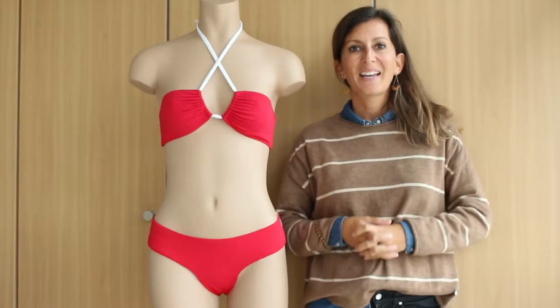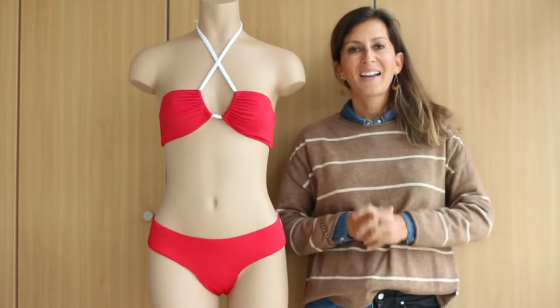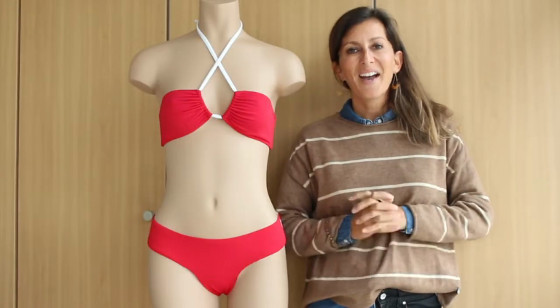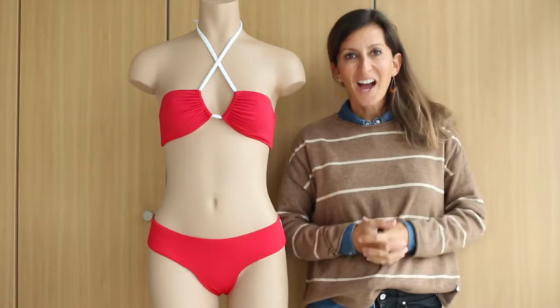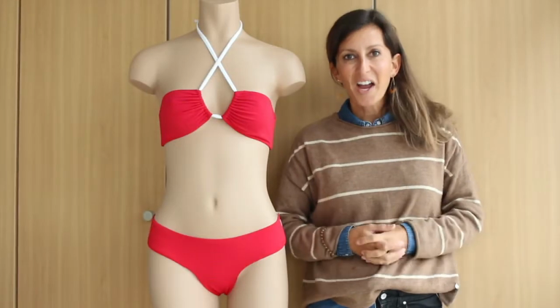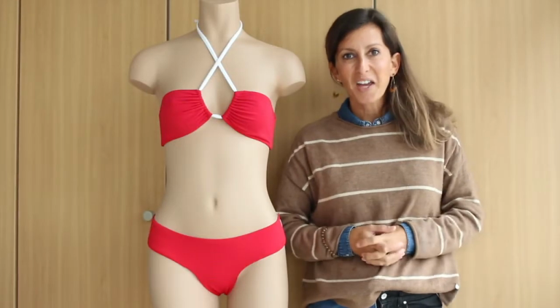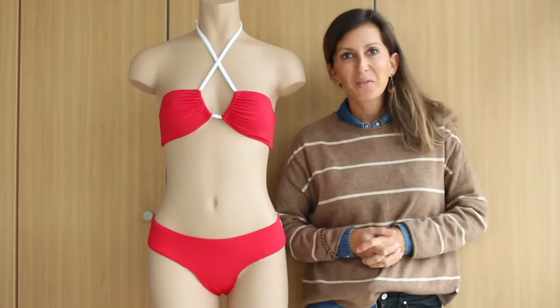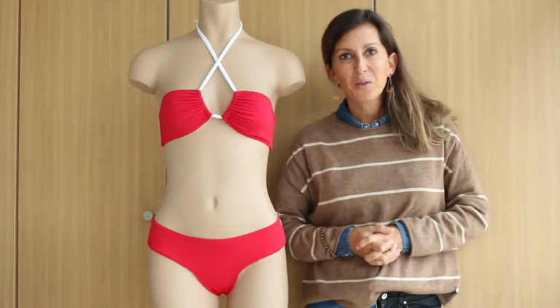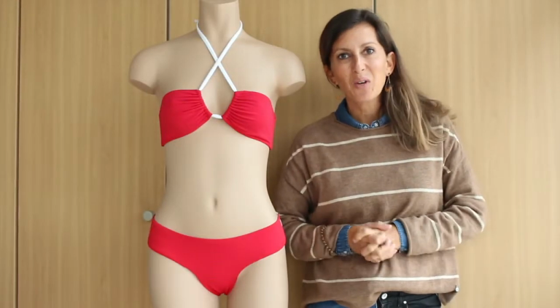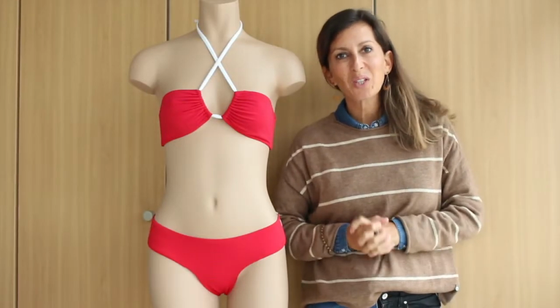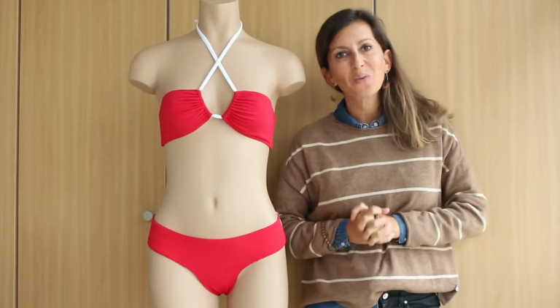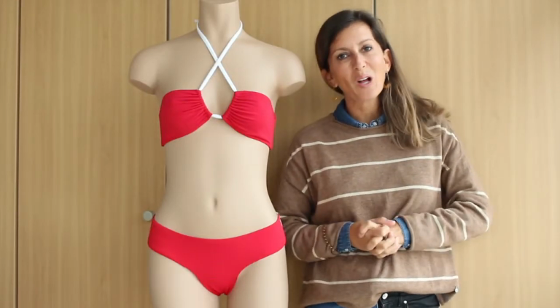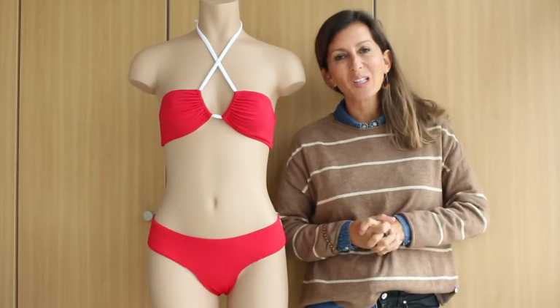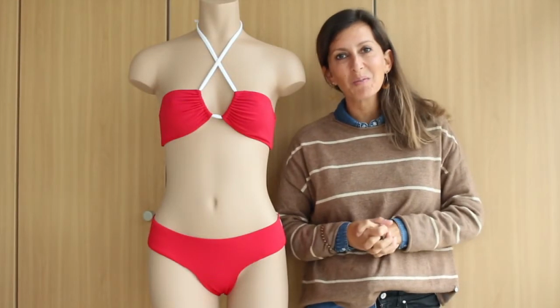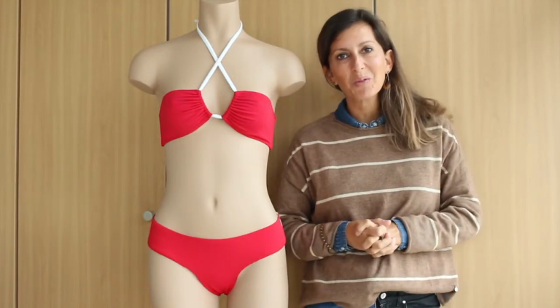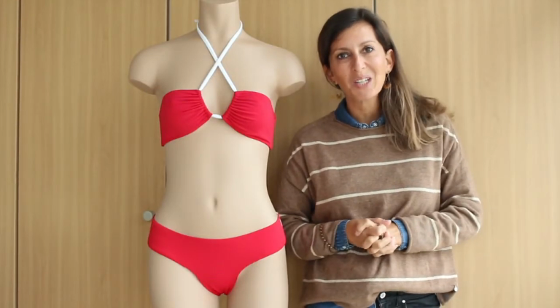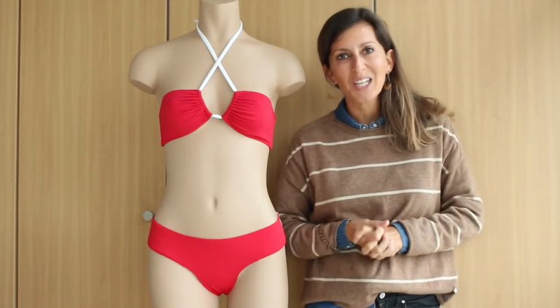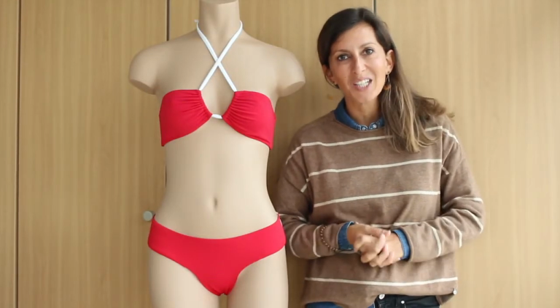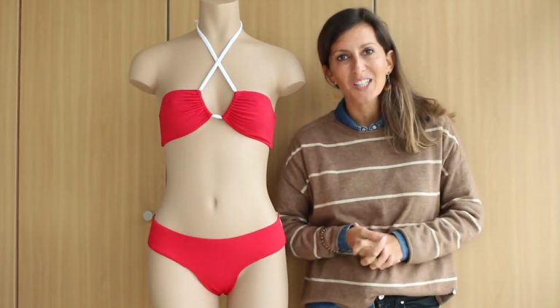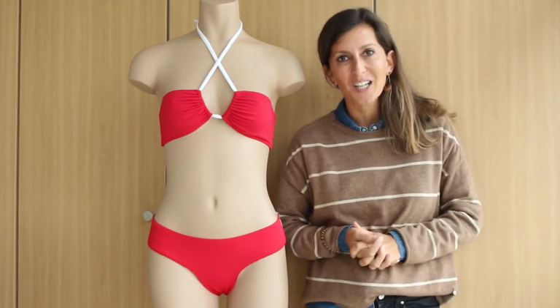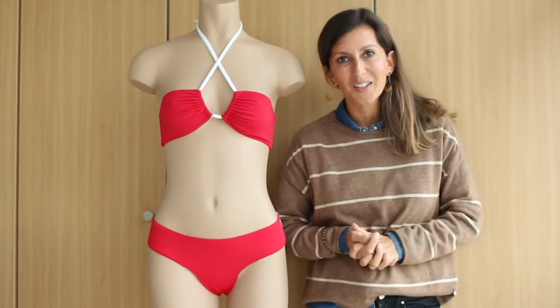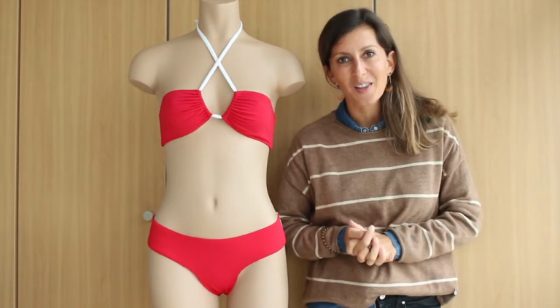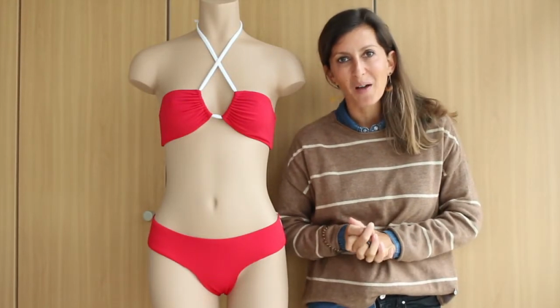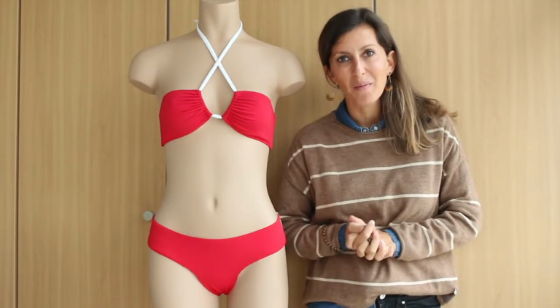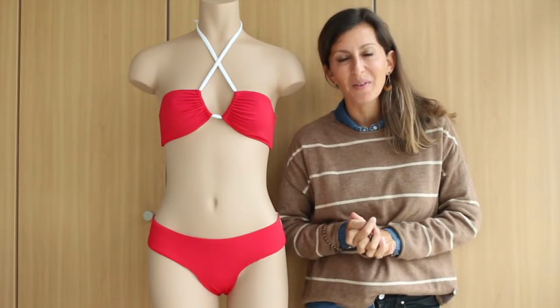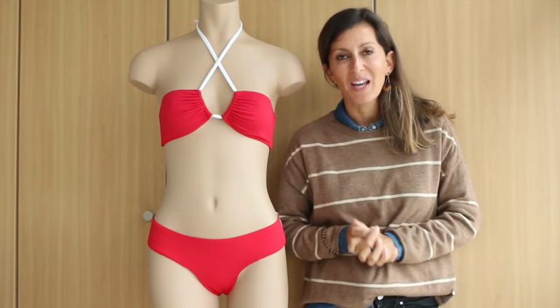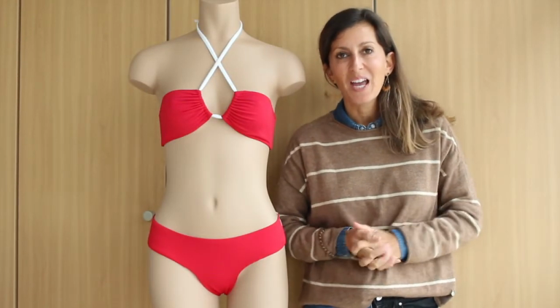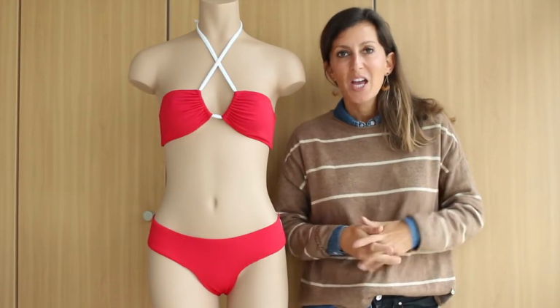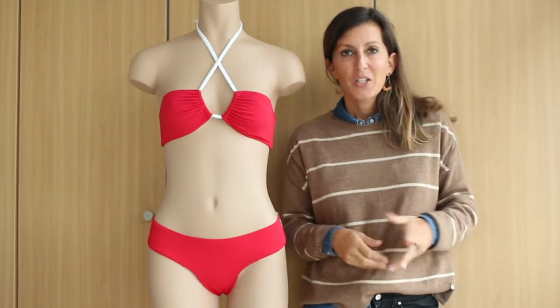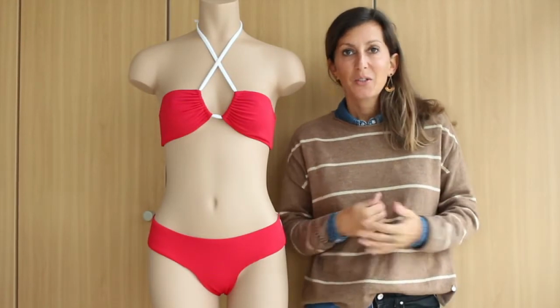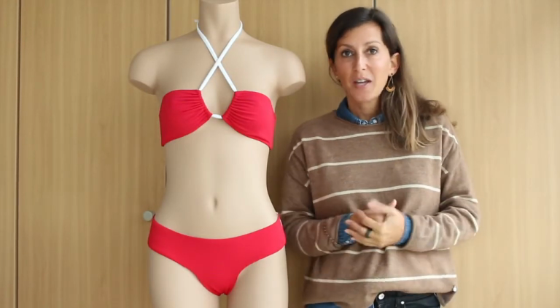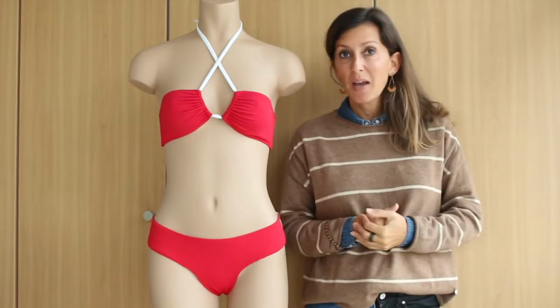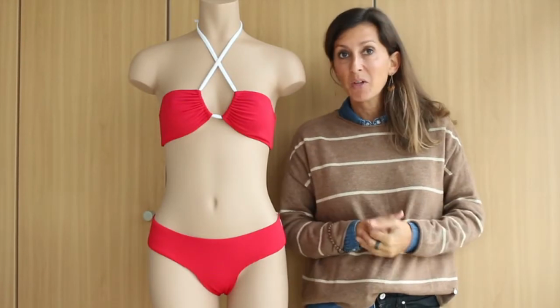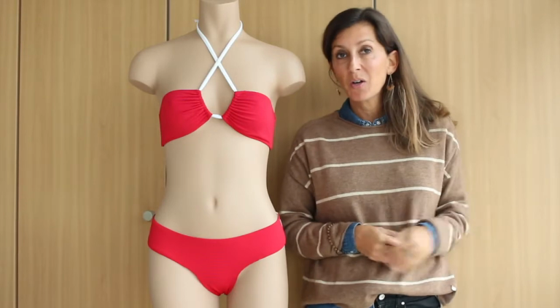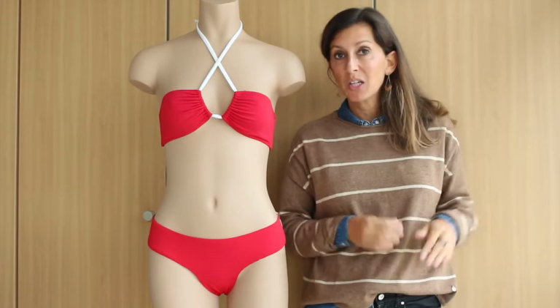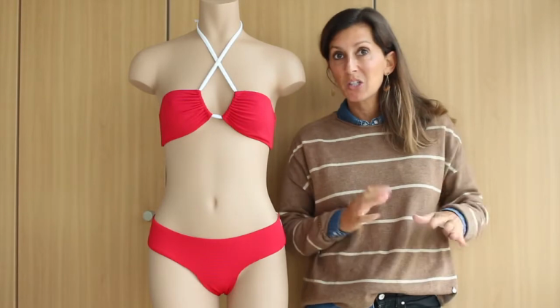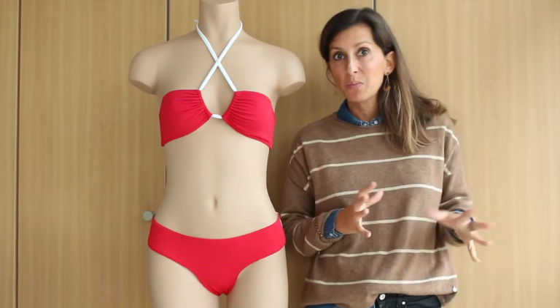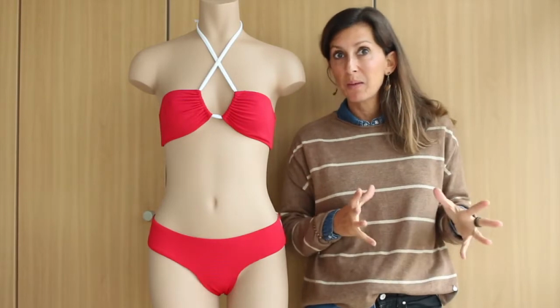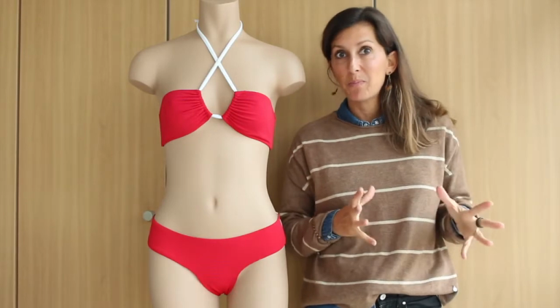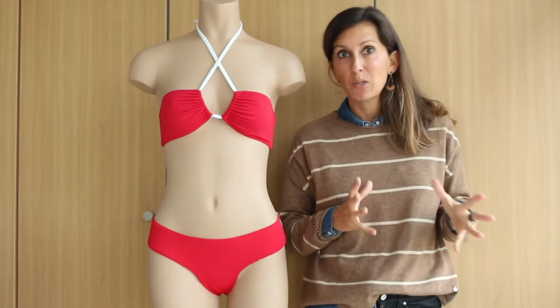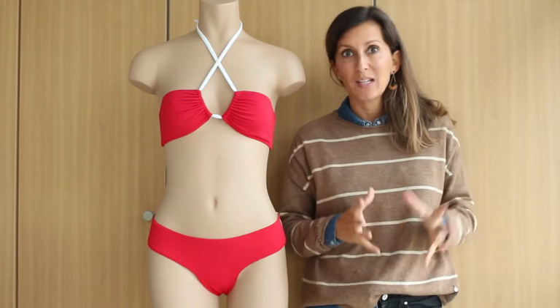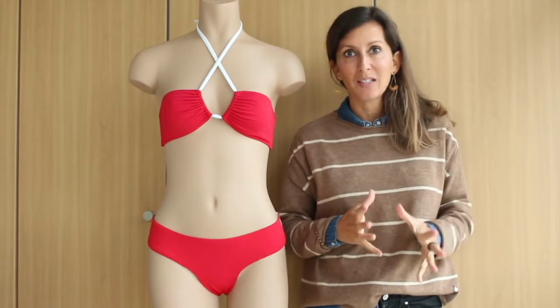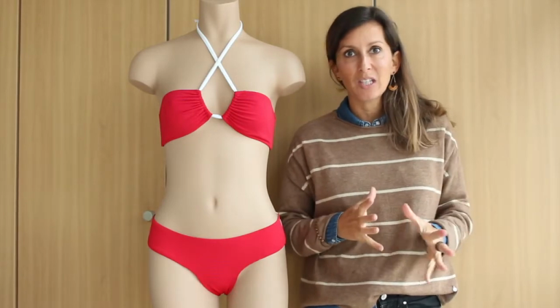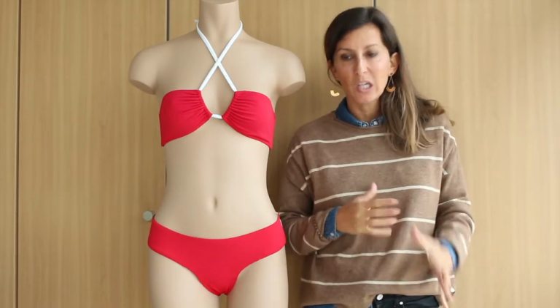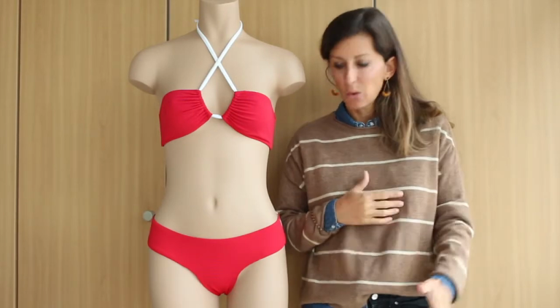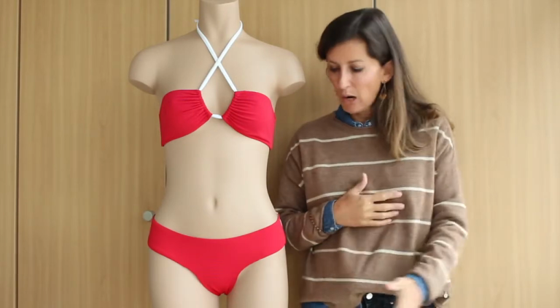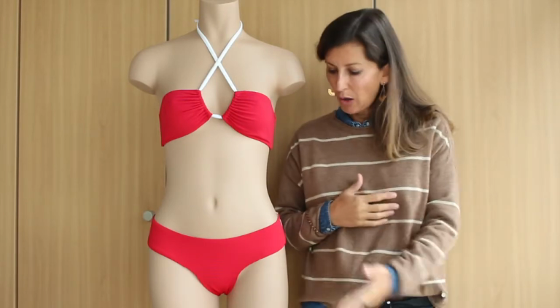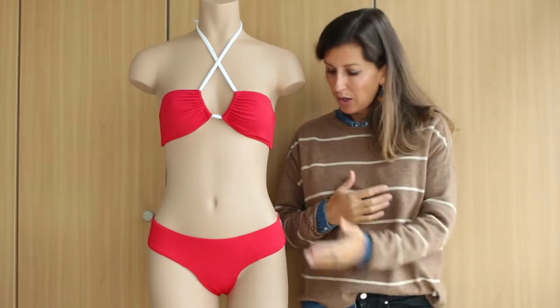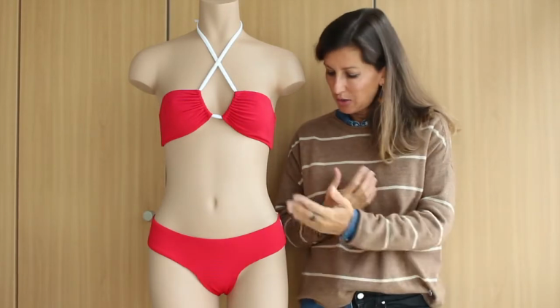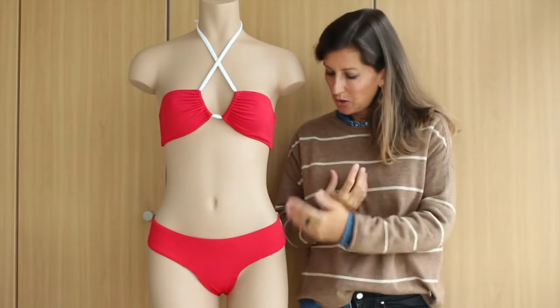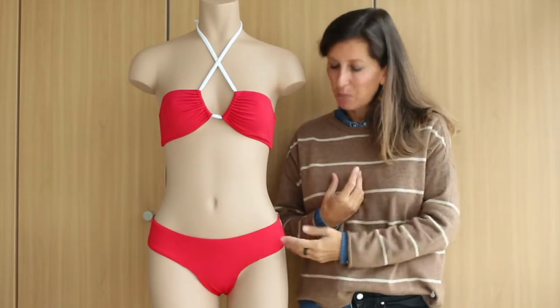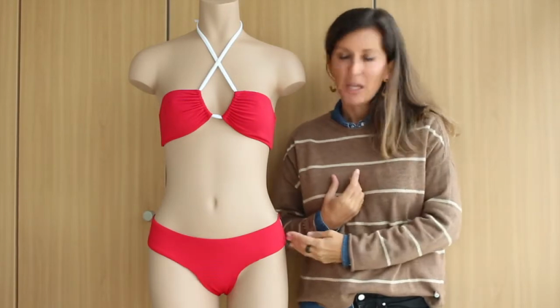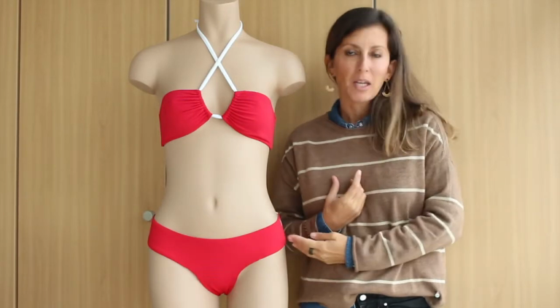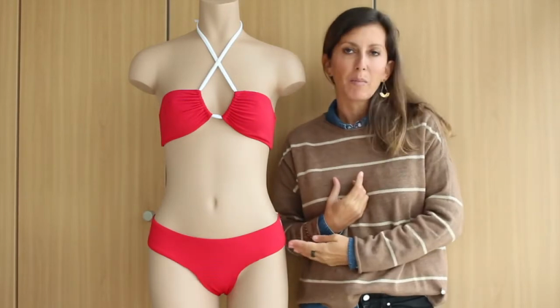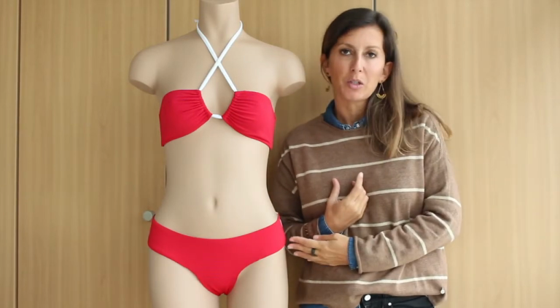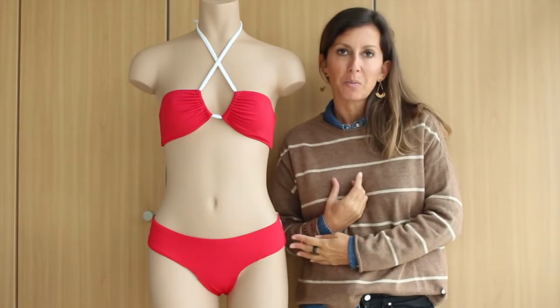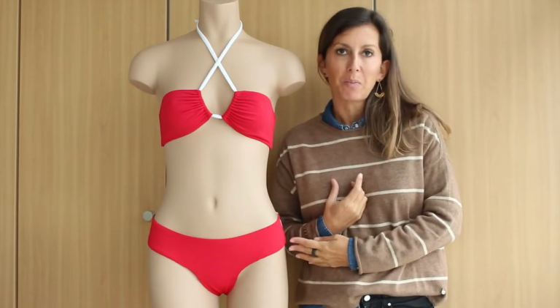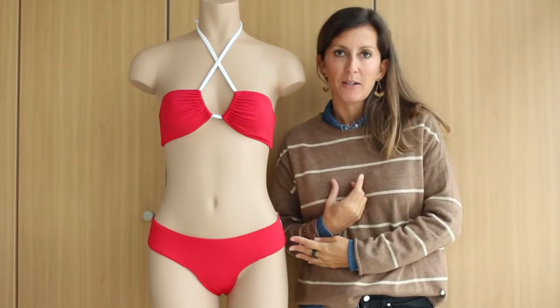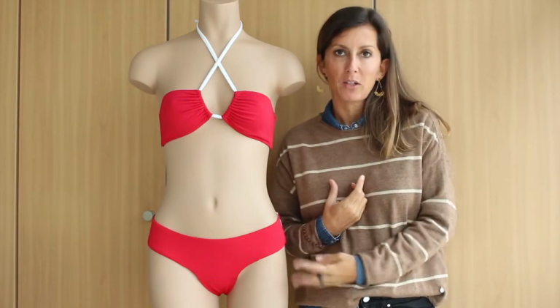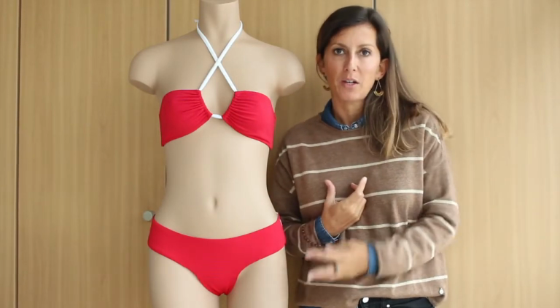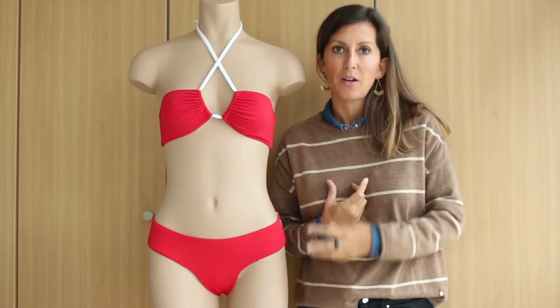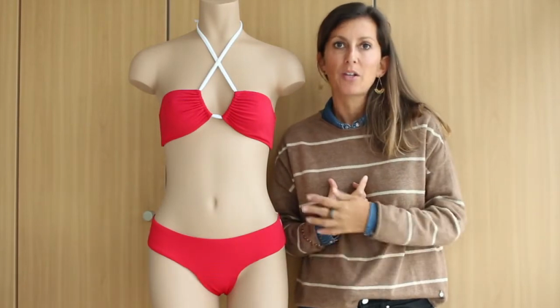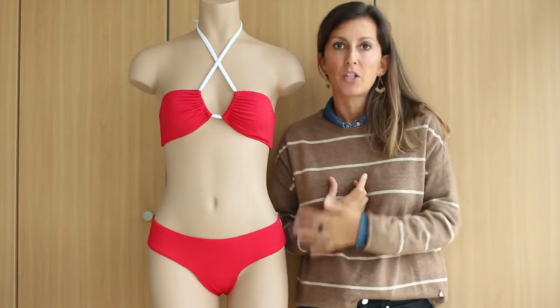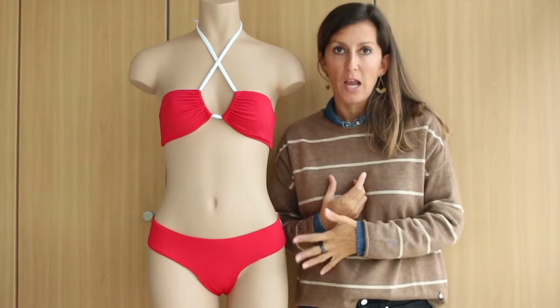Hi everyone! Welcome to Bikini Design Club! Today I'm going to be presenting you our new bikini bottom pattern, Jen.